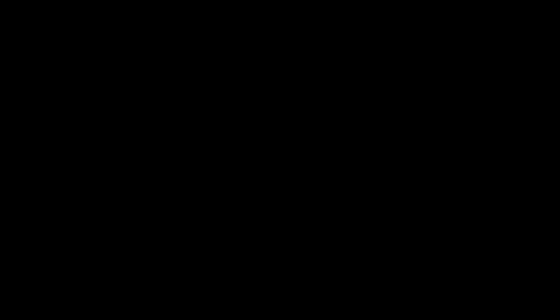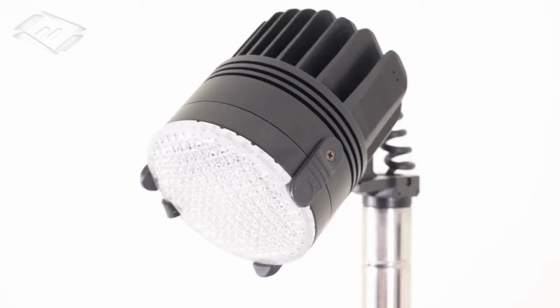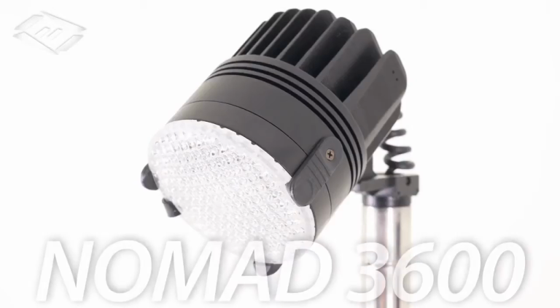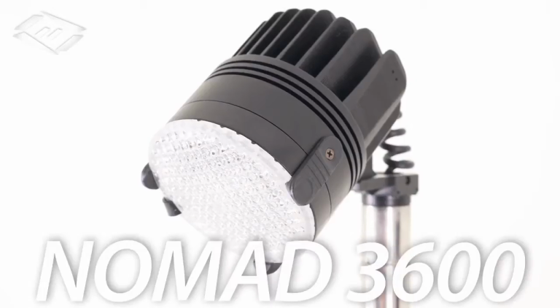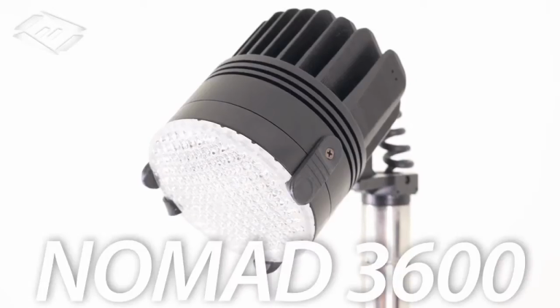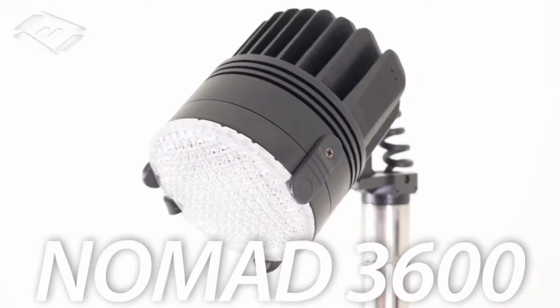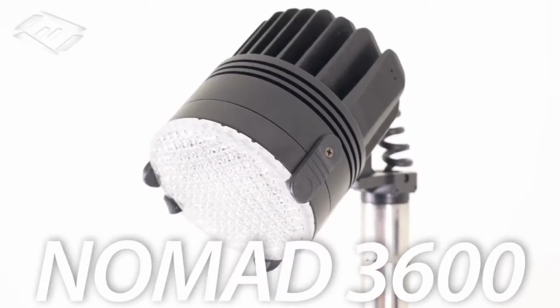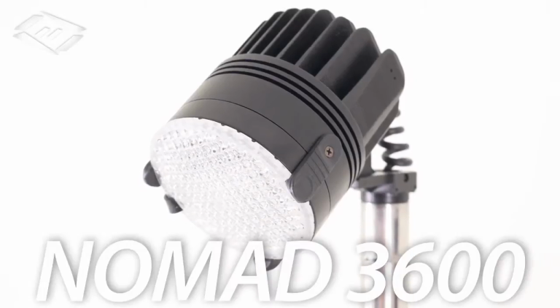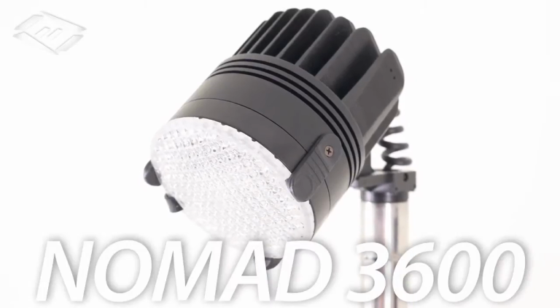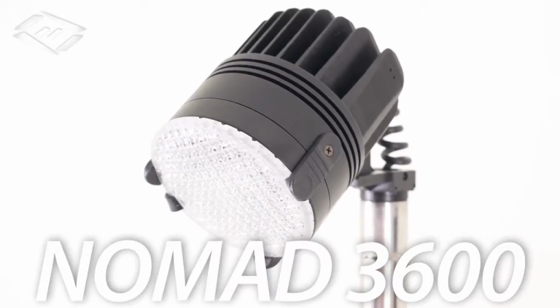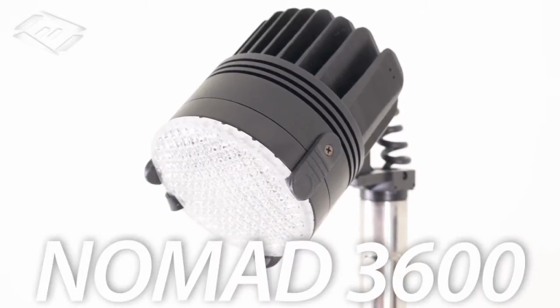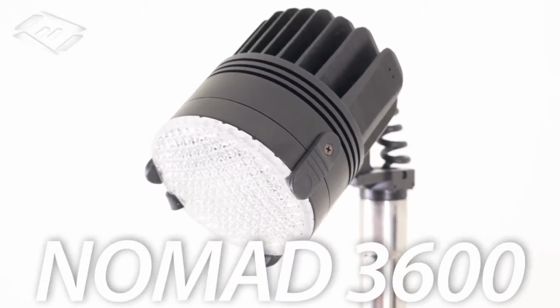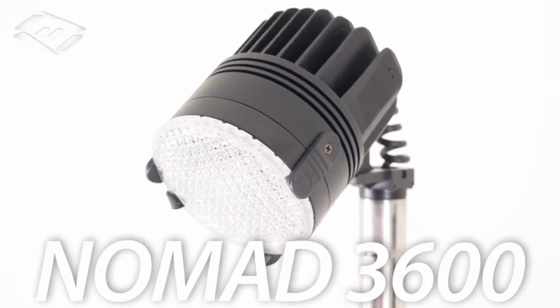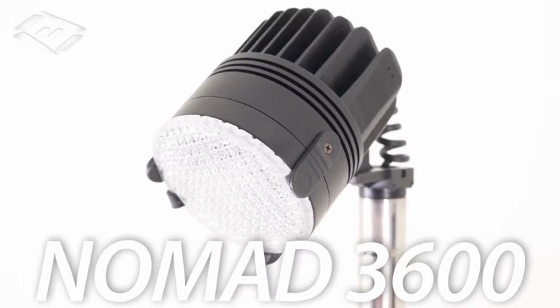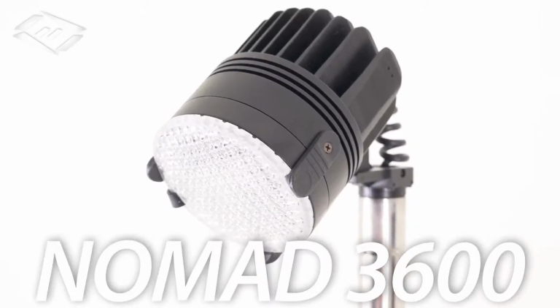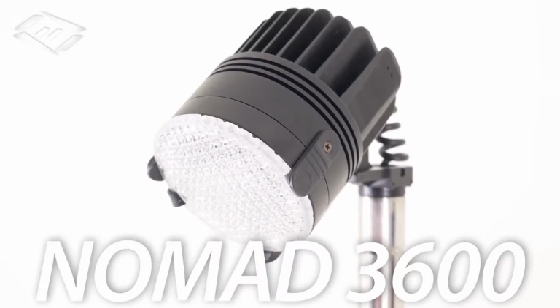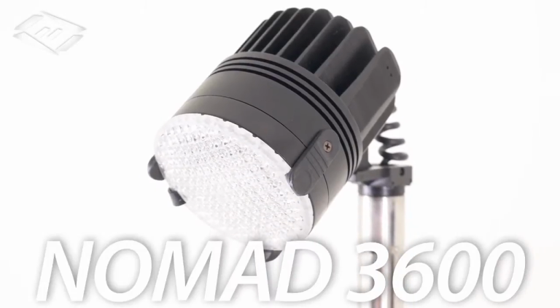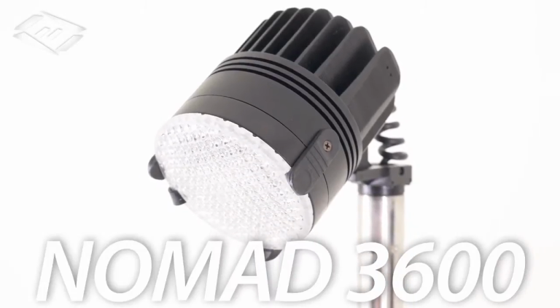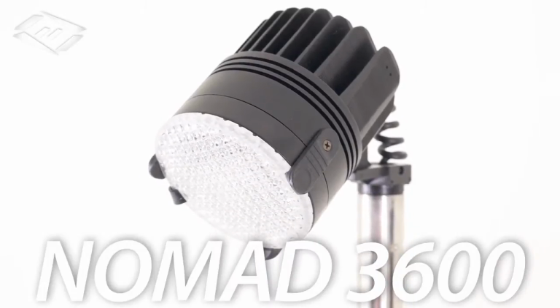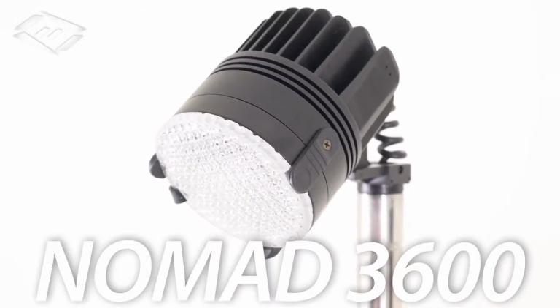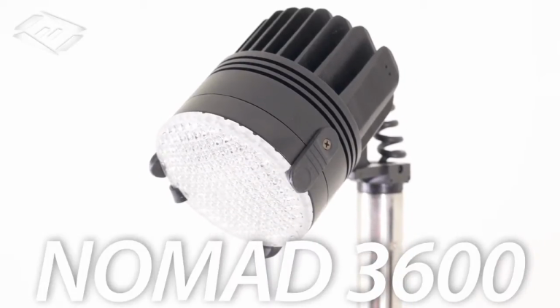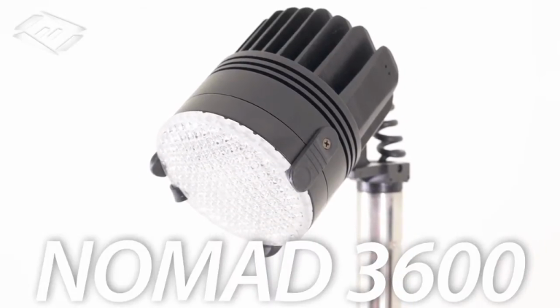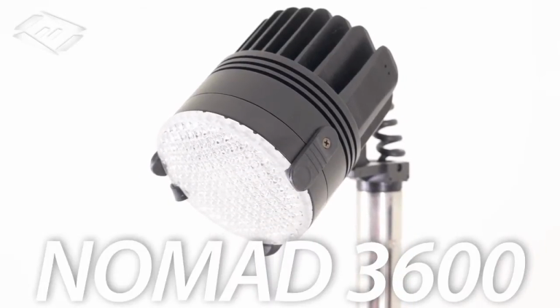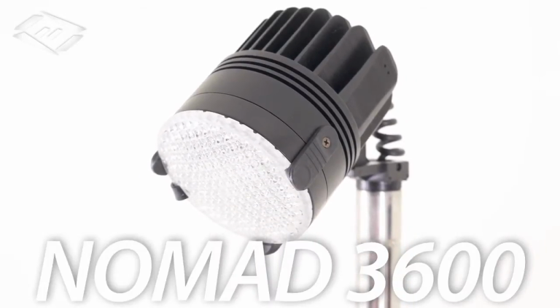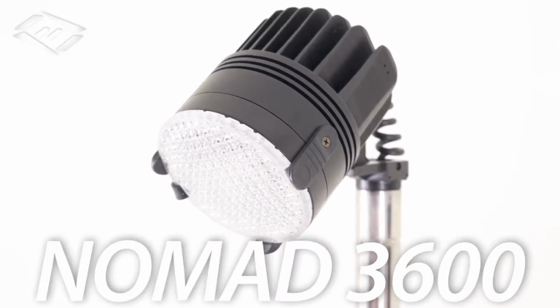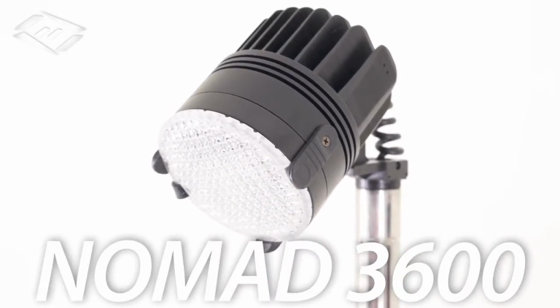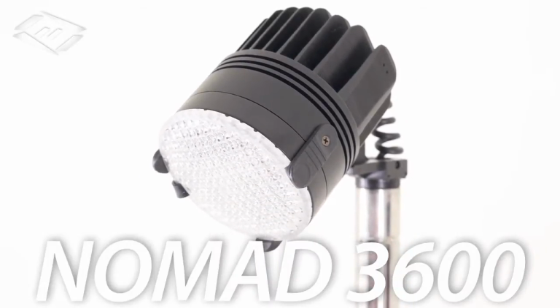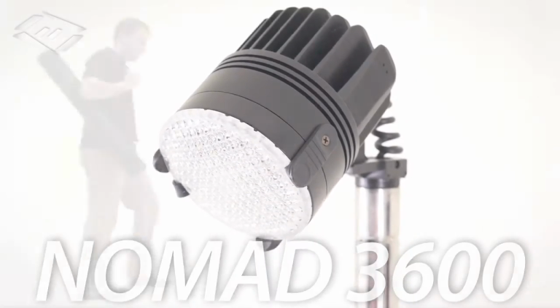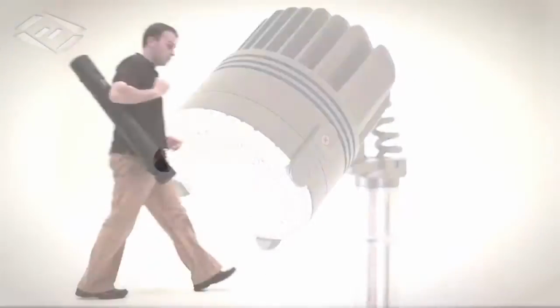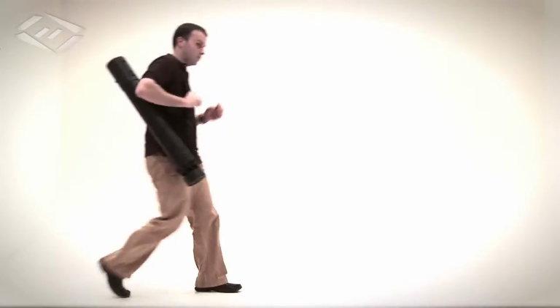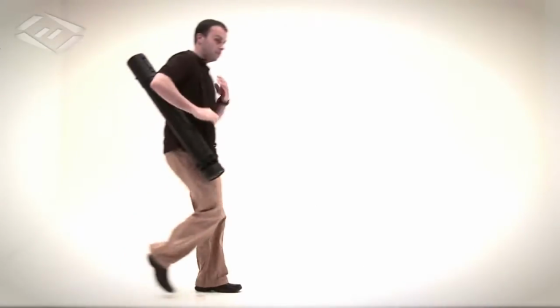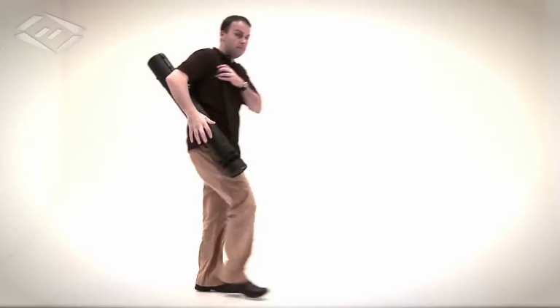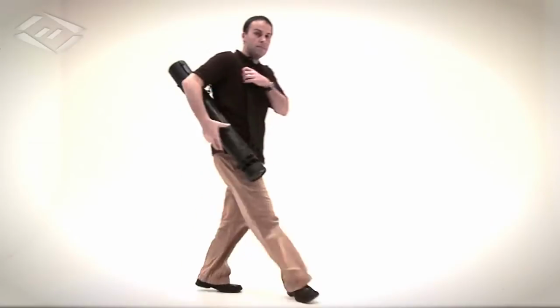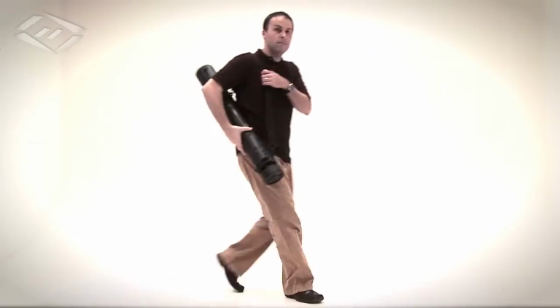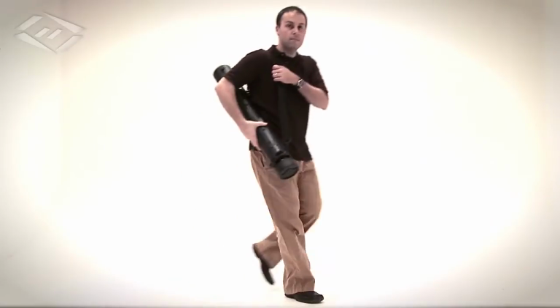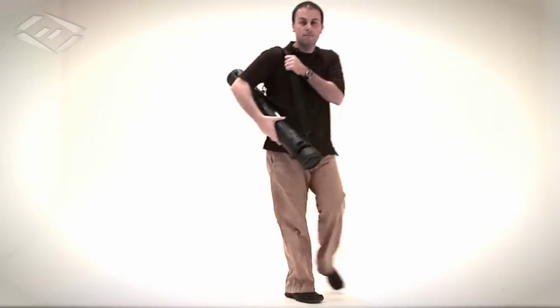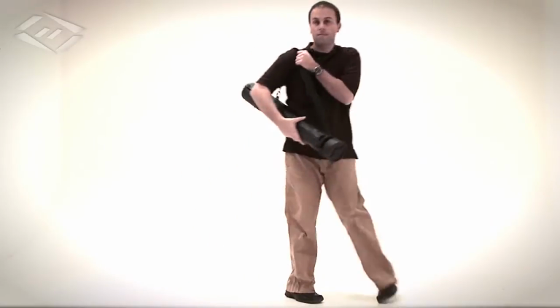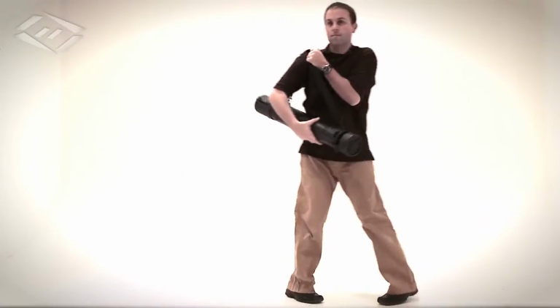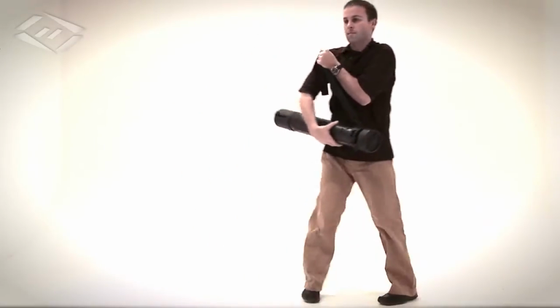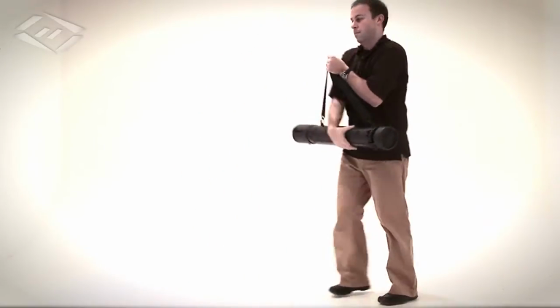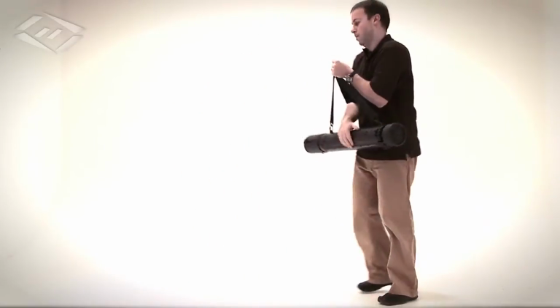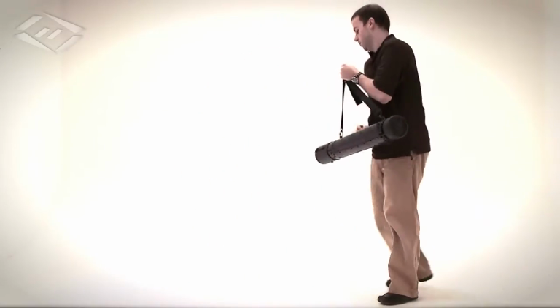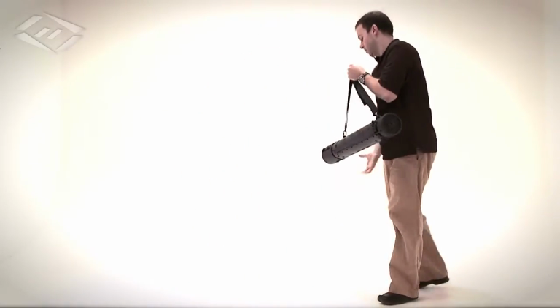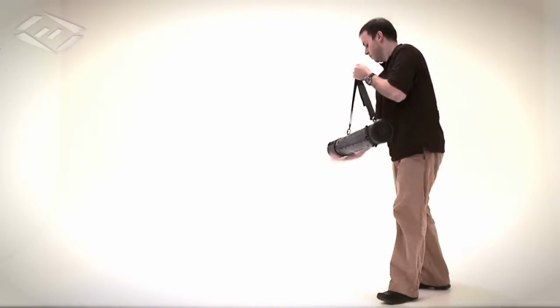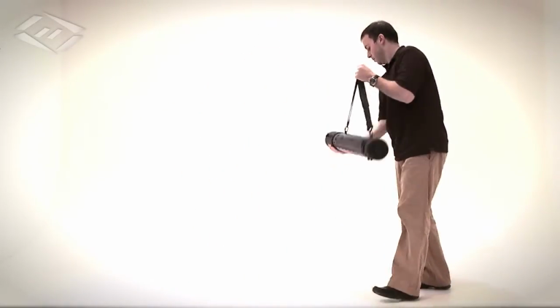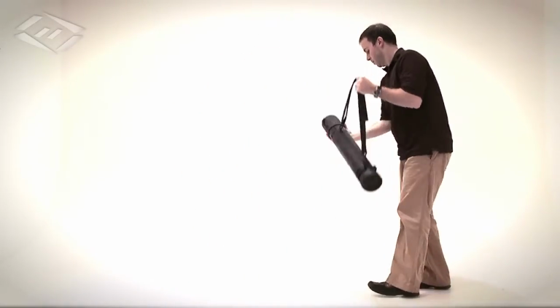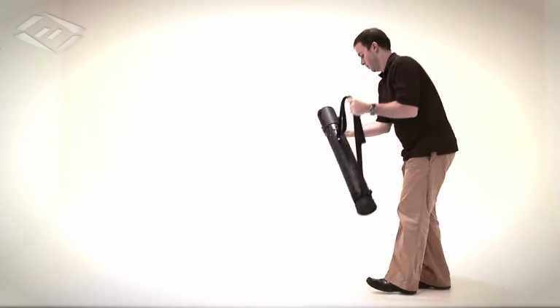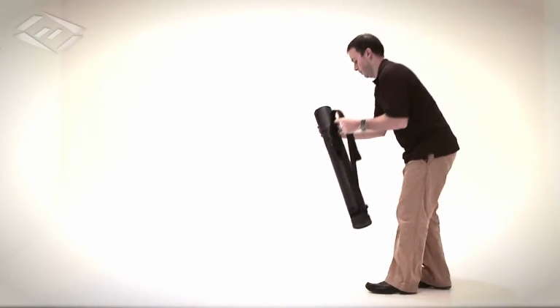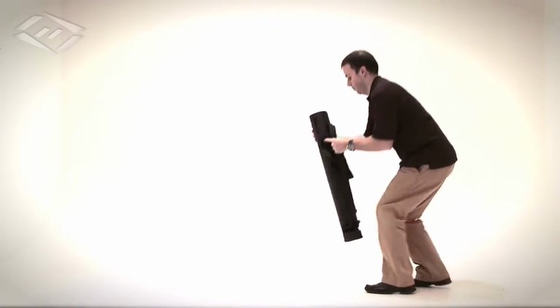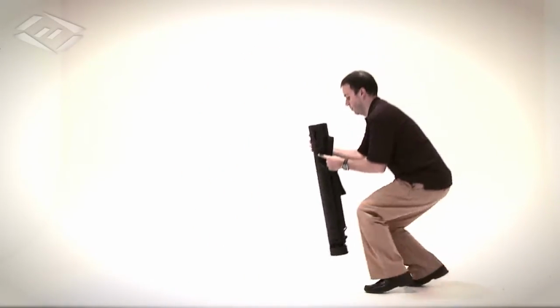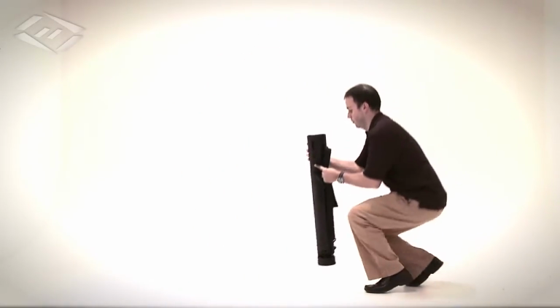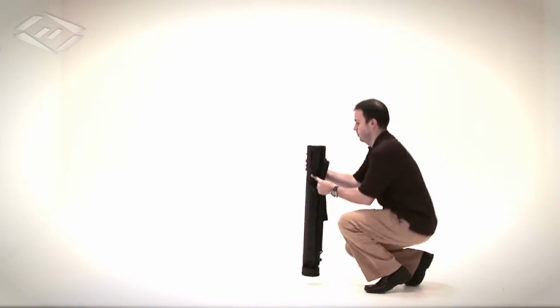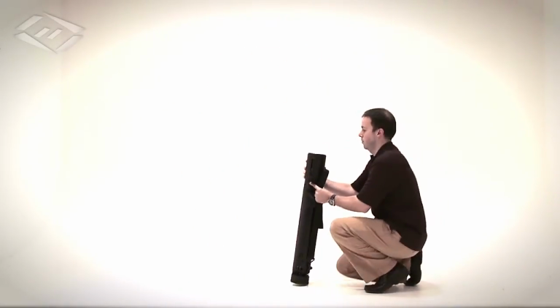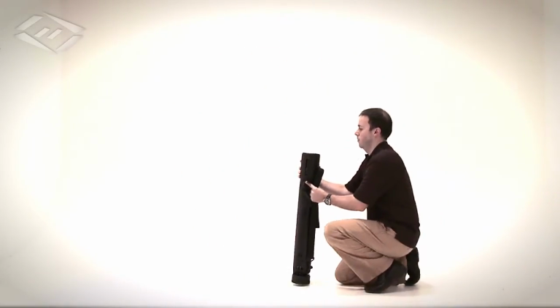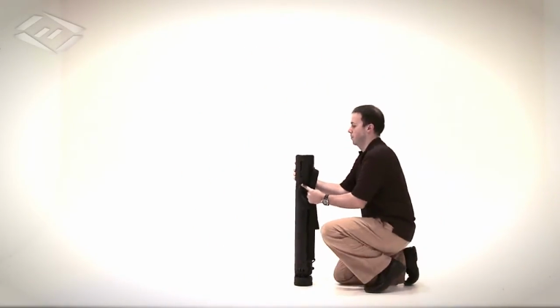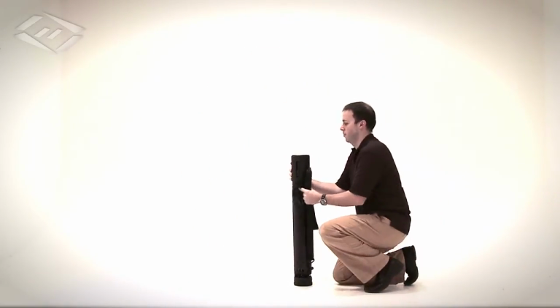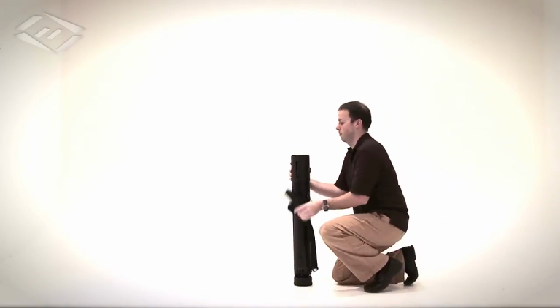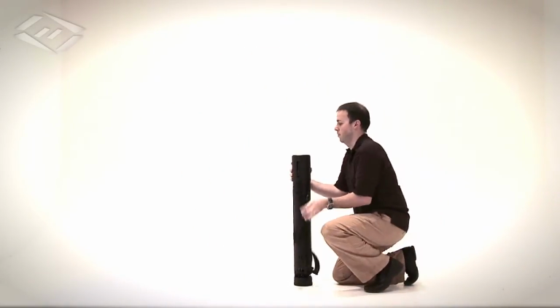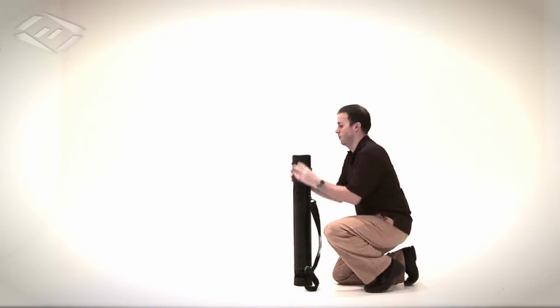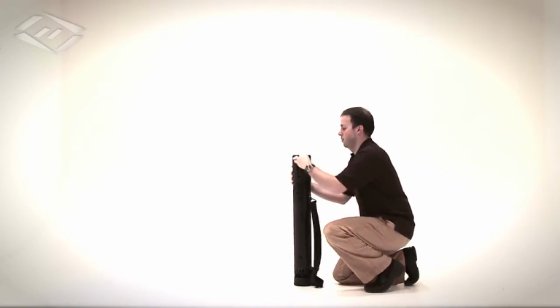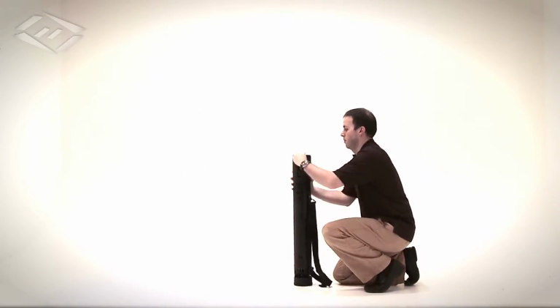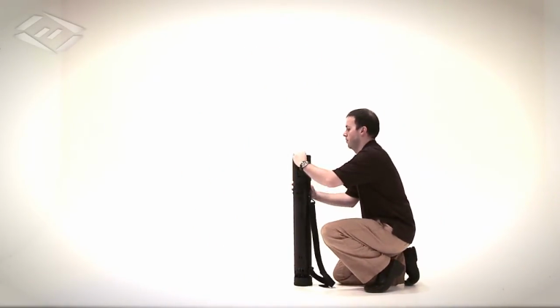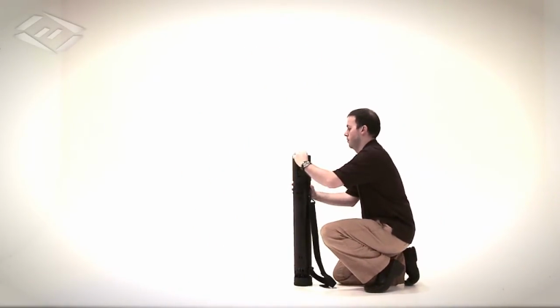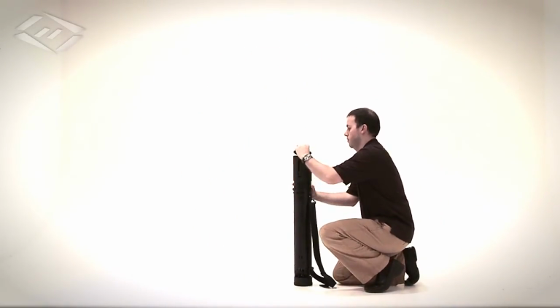The Nomad is a powerful portable and rechargeable LED area light and spotlight that can be deployed anywhere in 20 seconds.